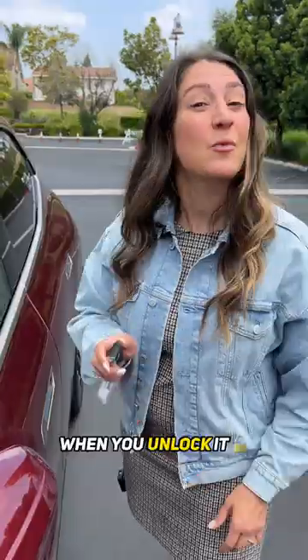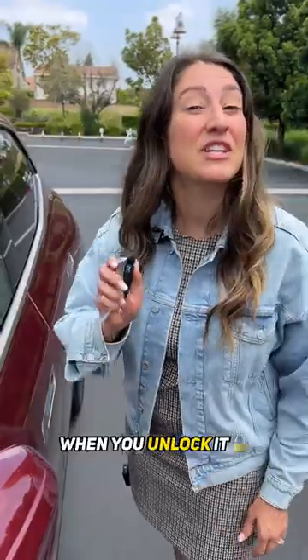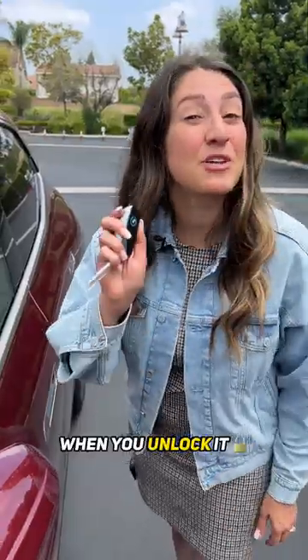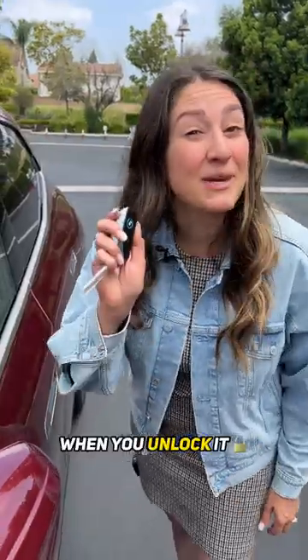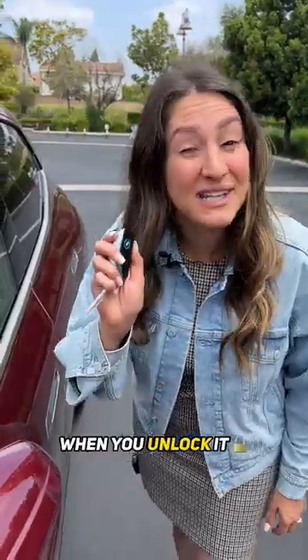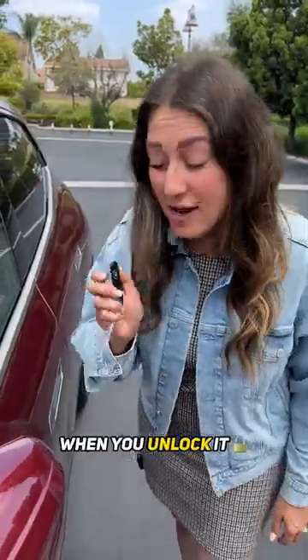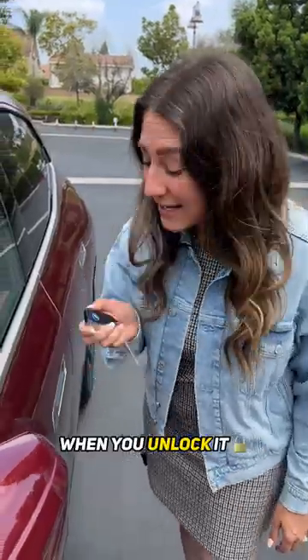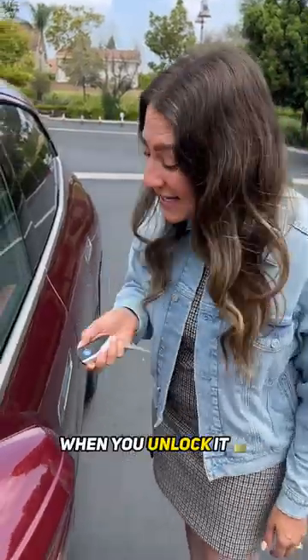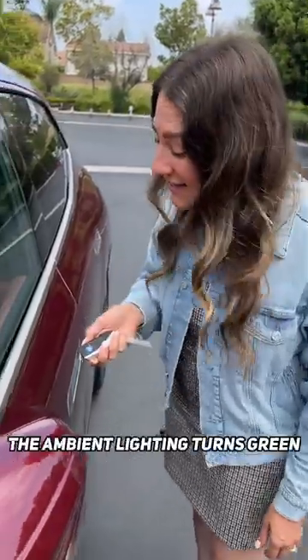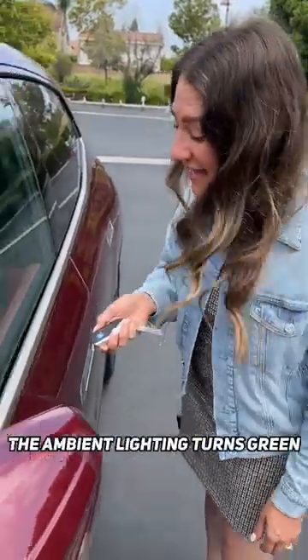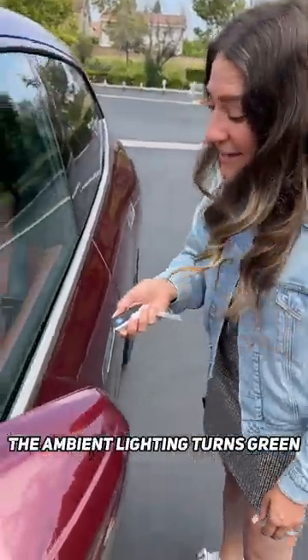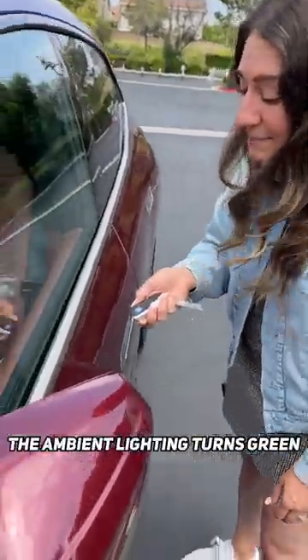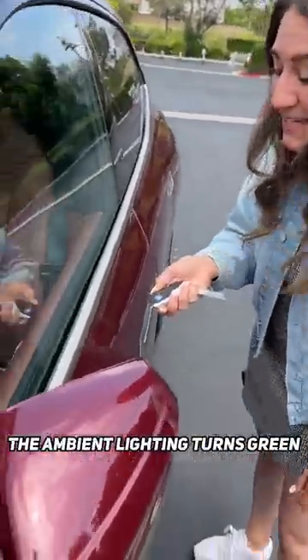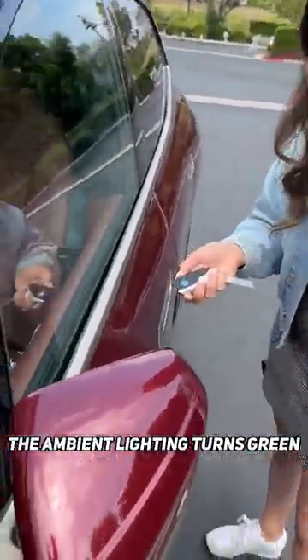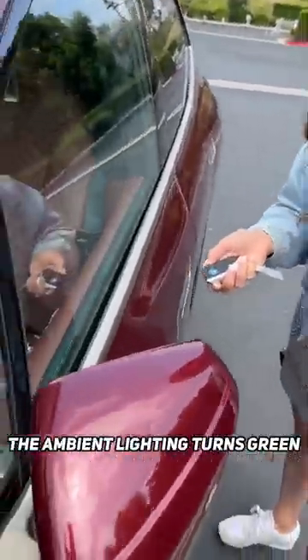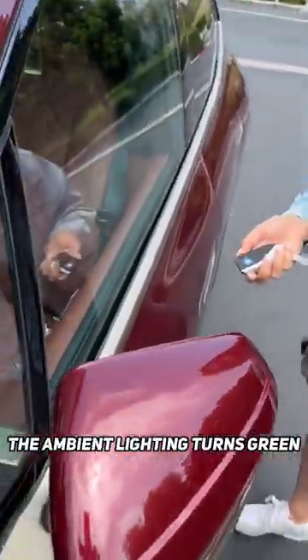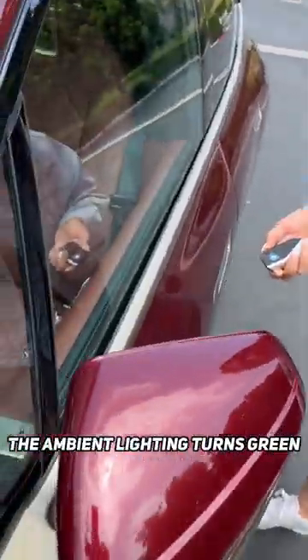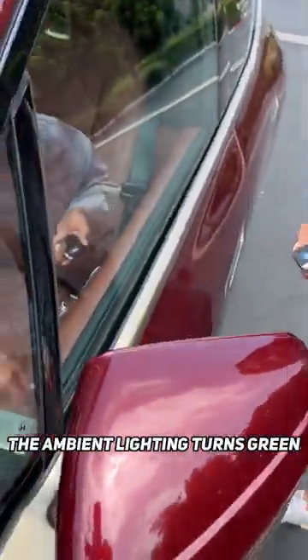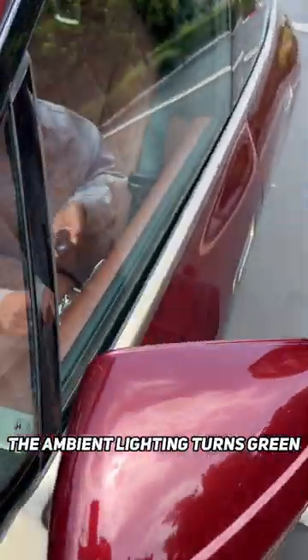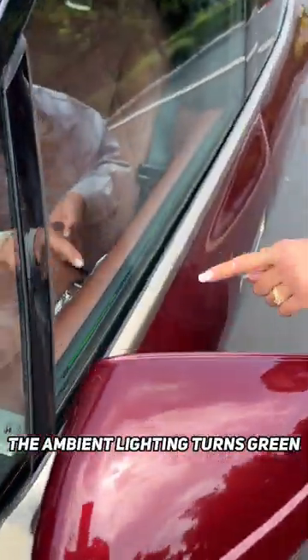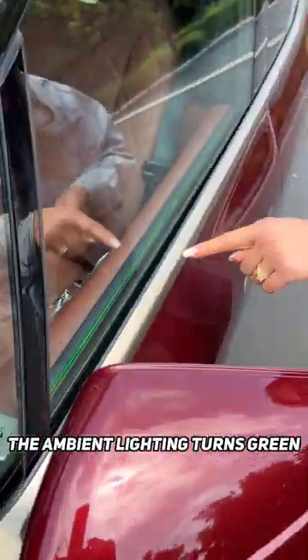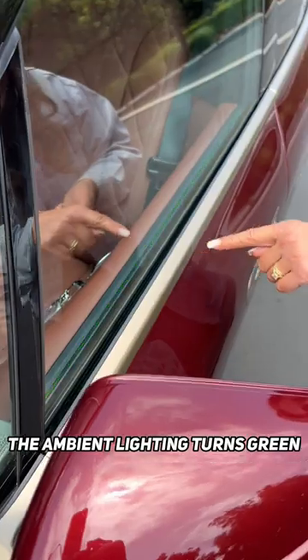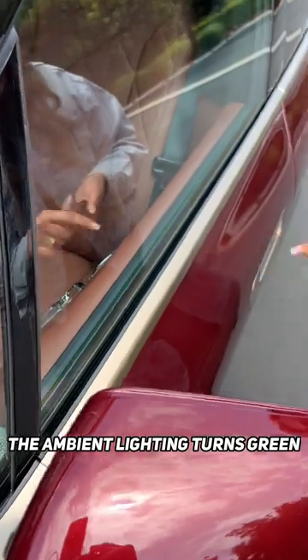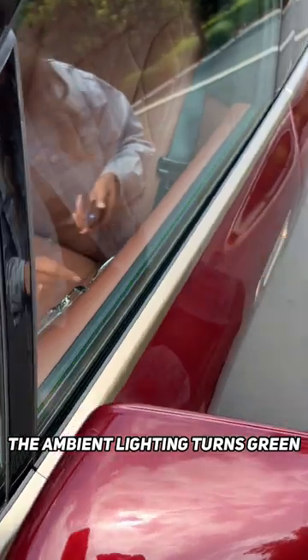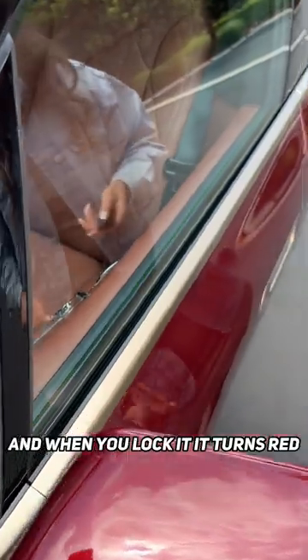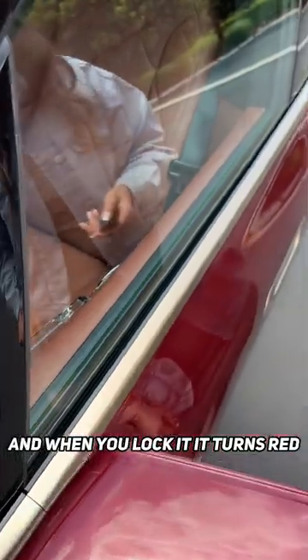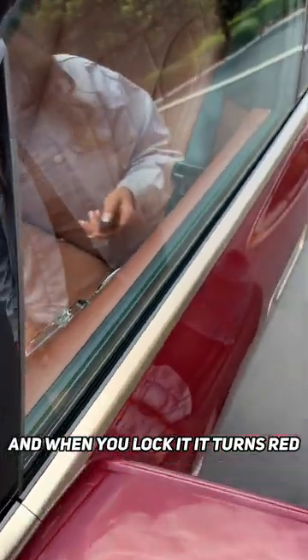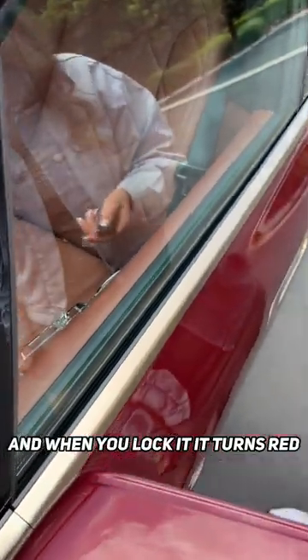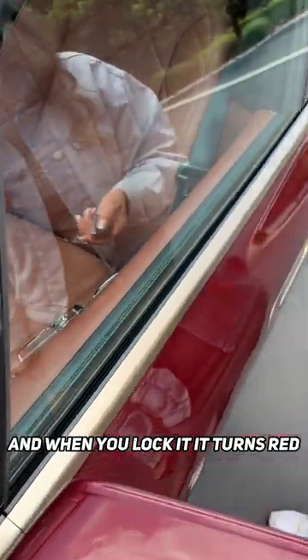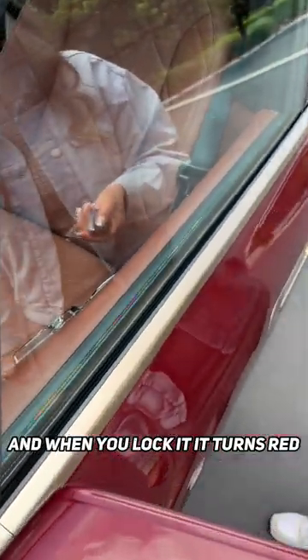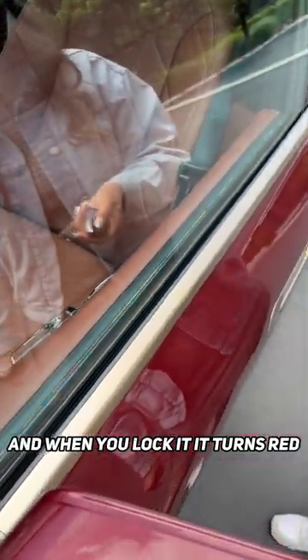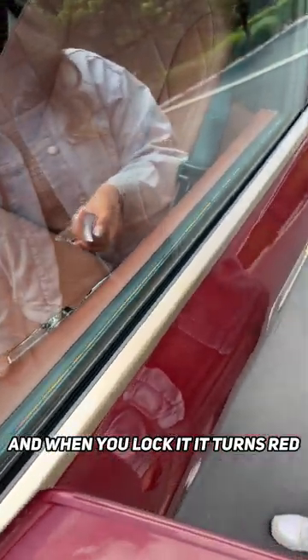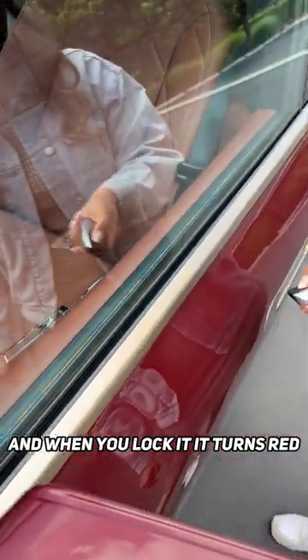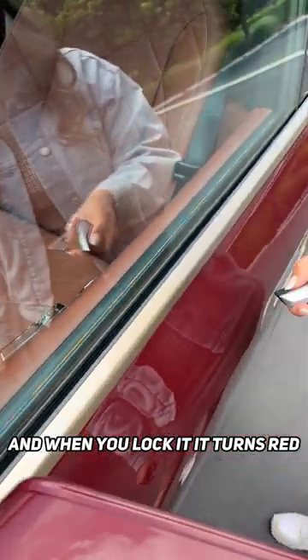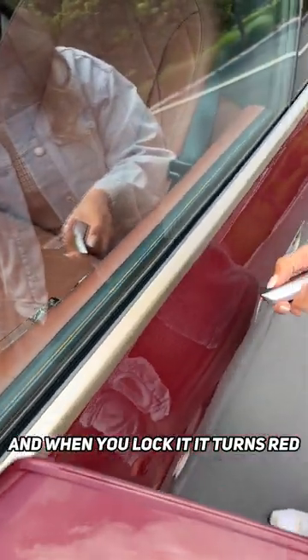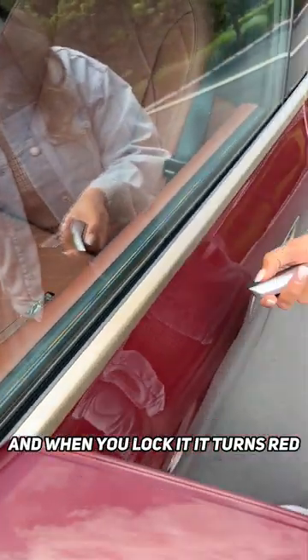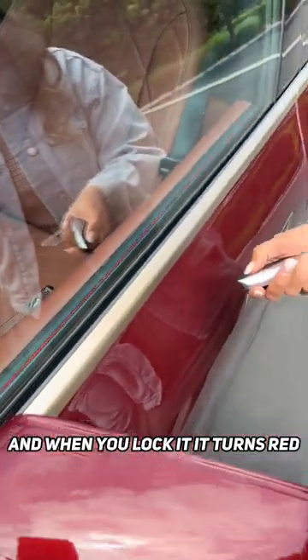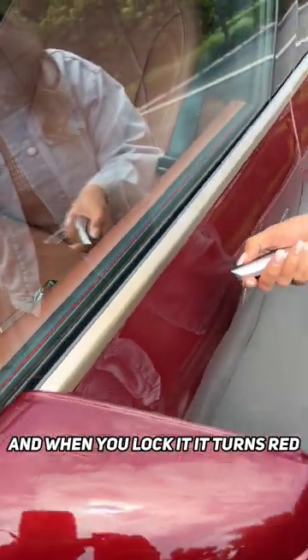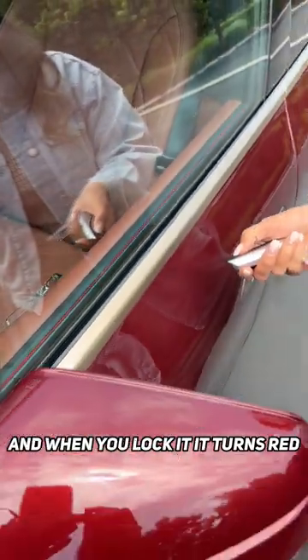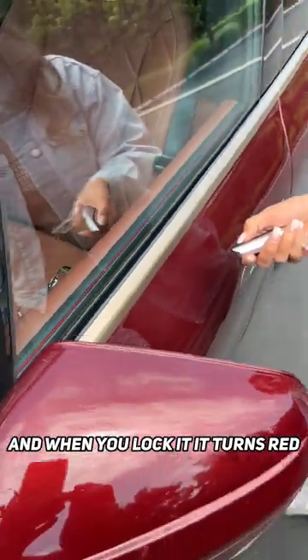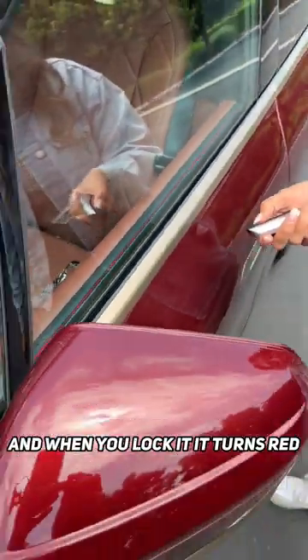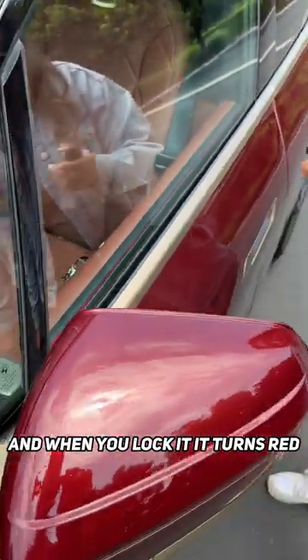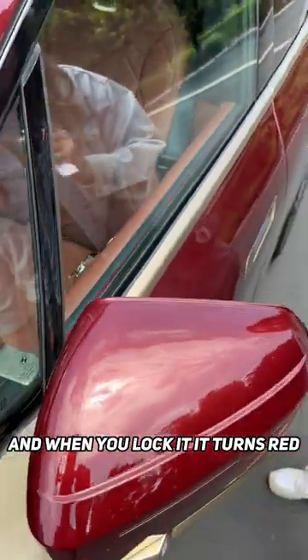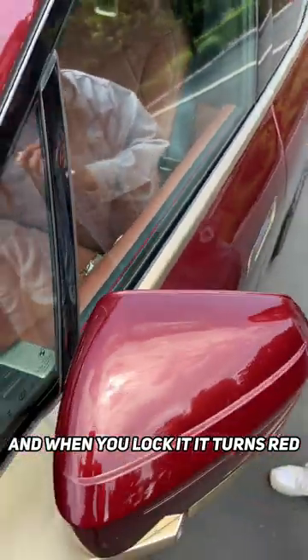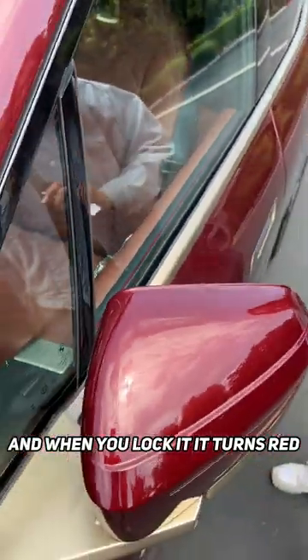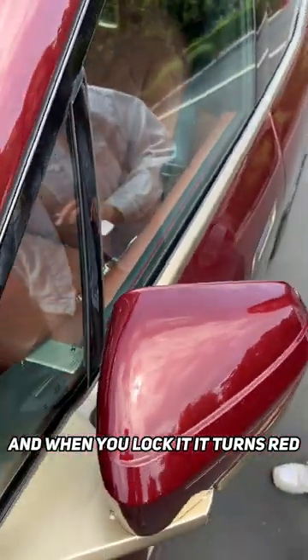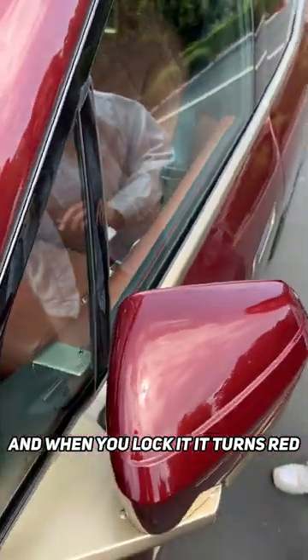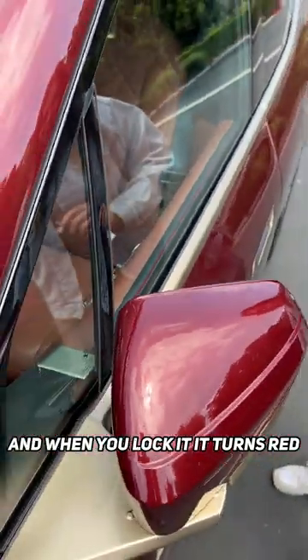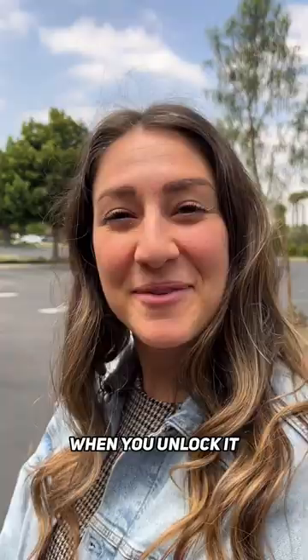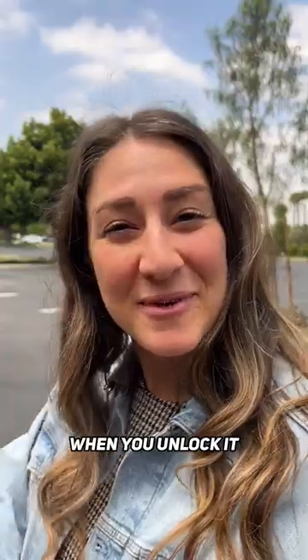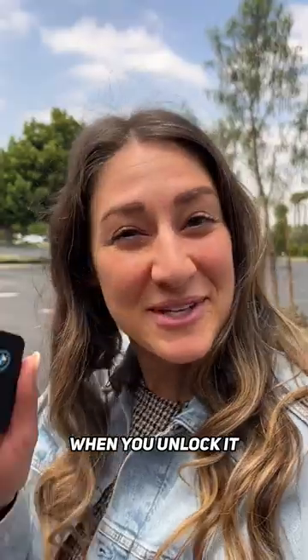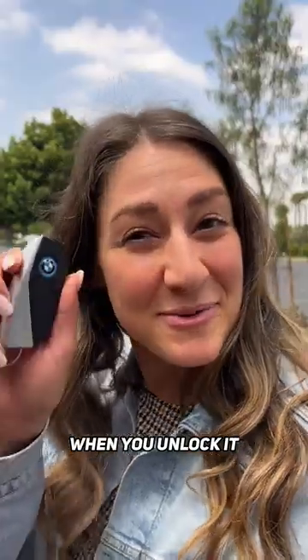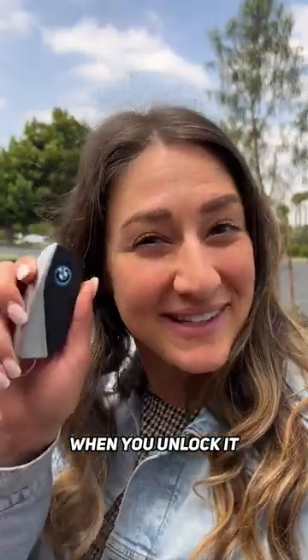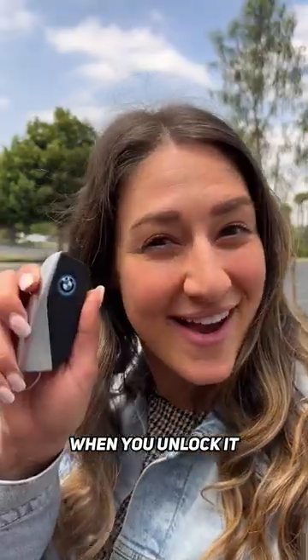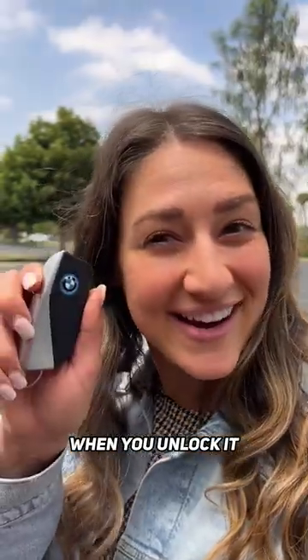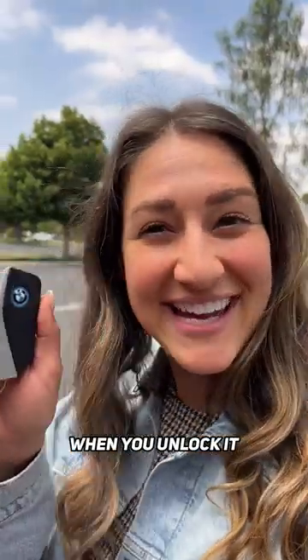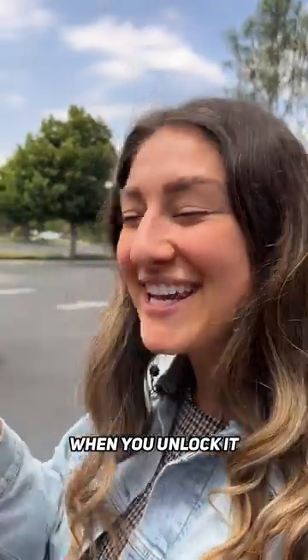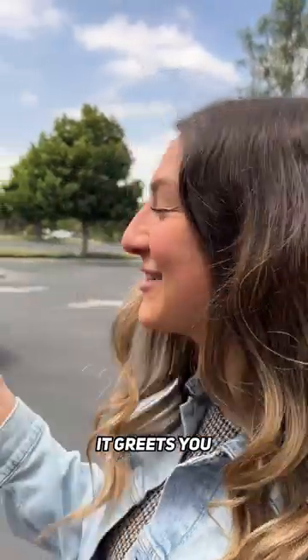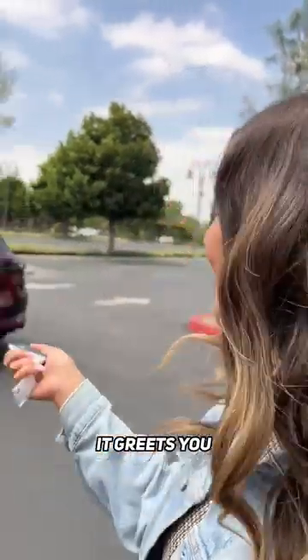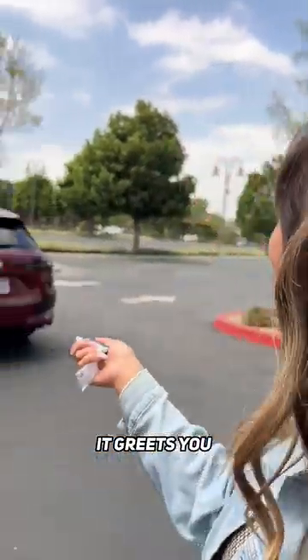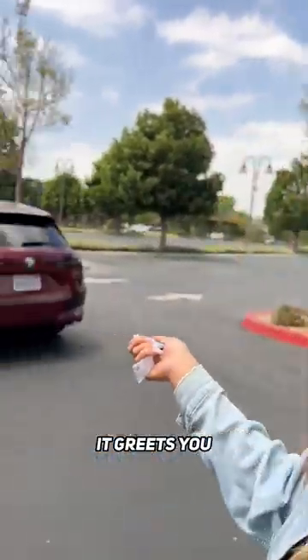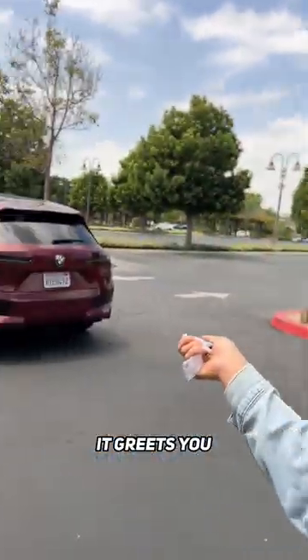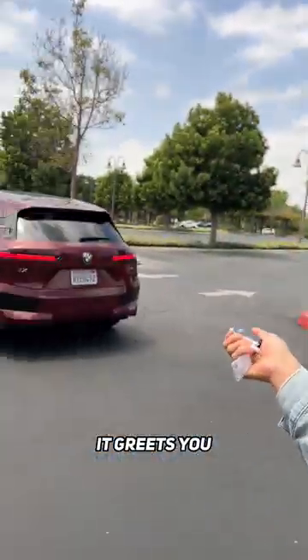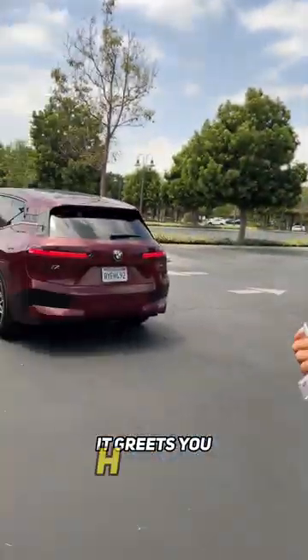When you unlock it, the ambient lighting turns green, and when you lock it, it turns red. When you unlock it, it greets you hello.